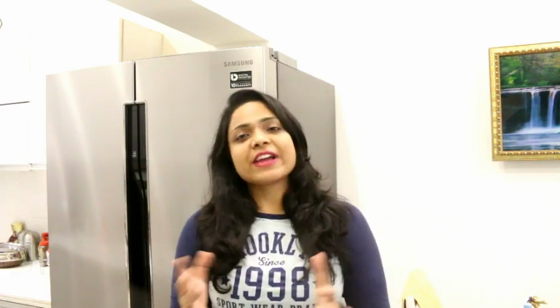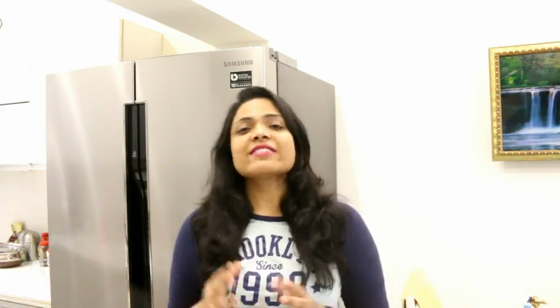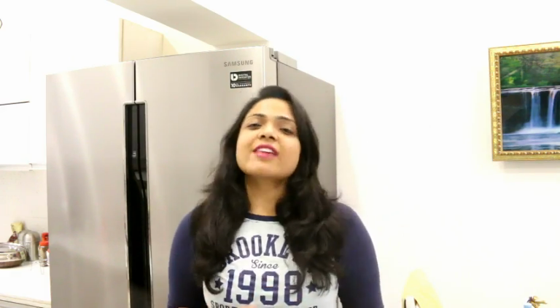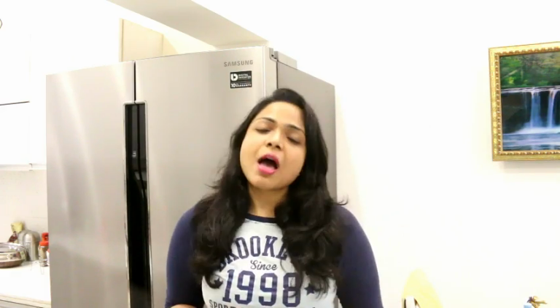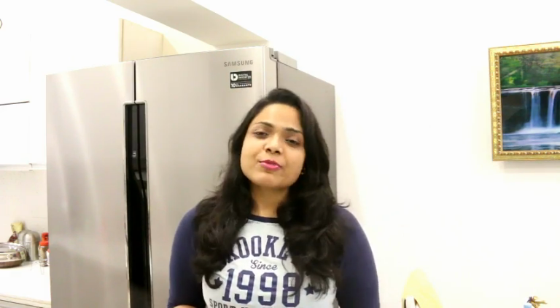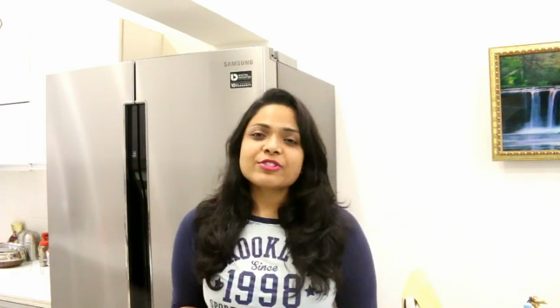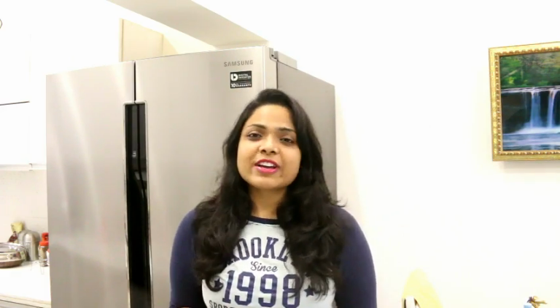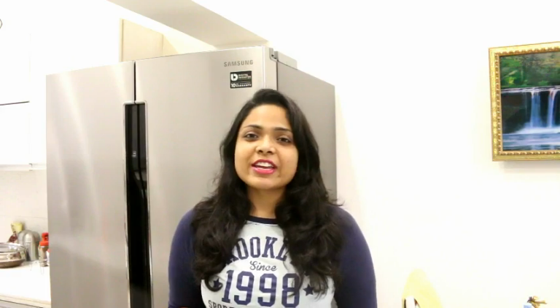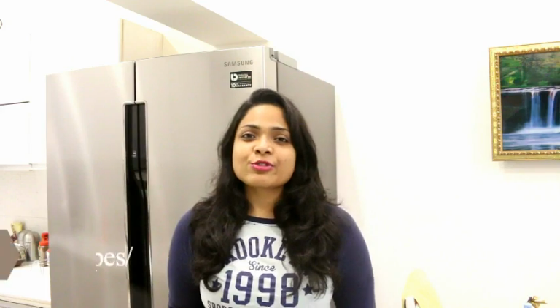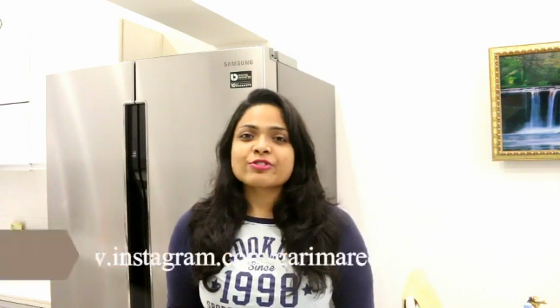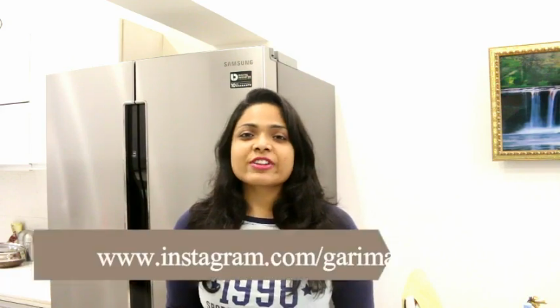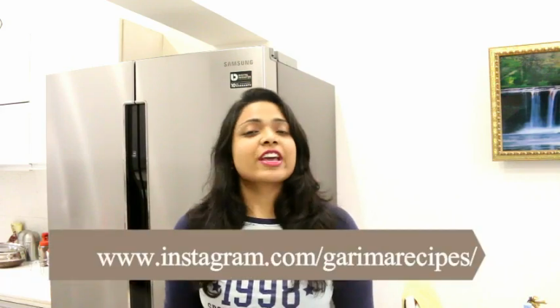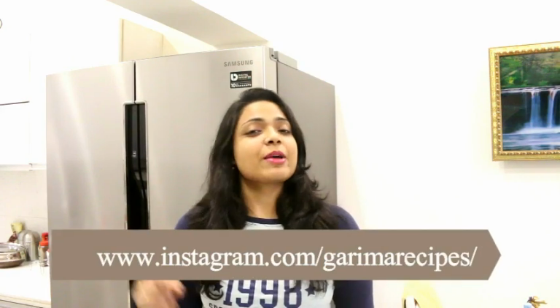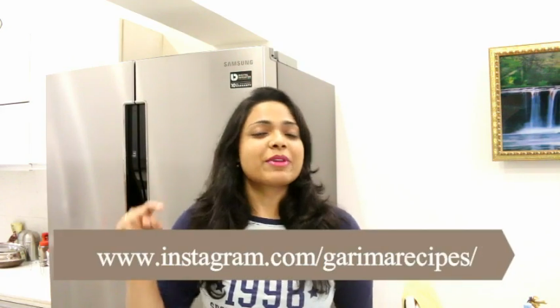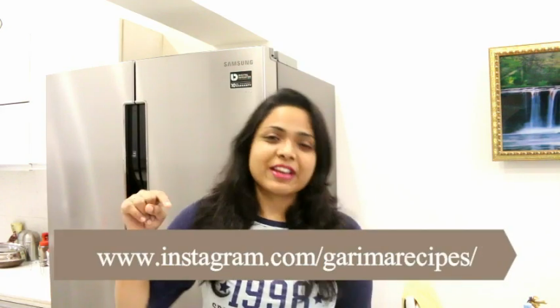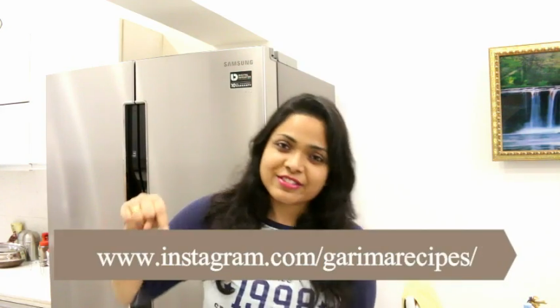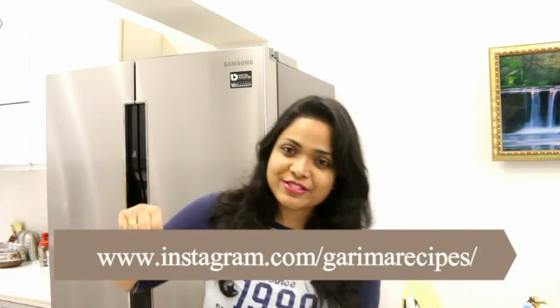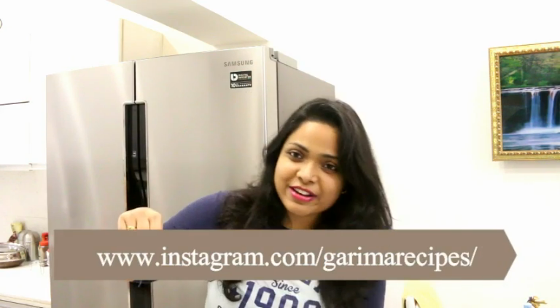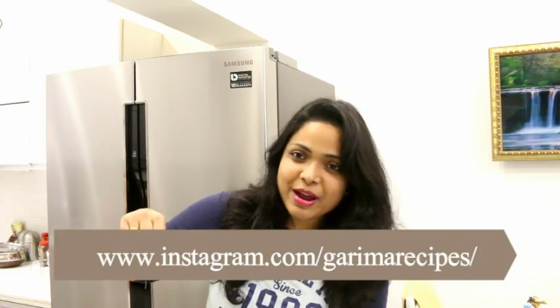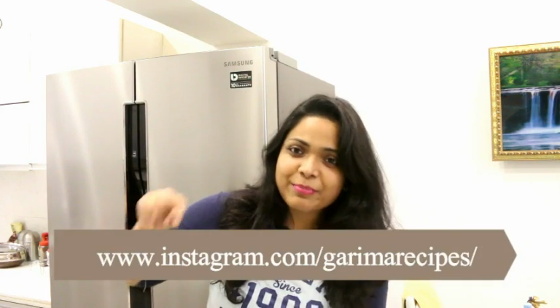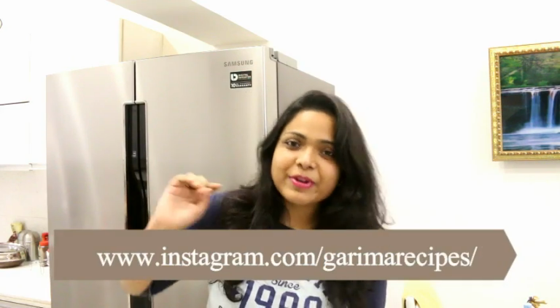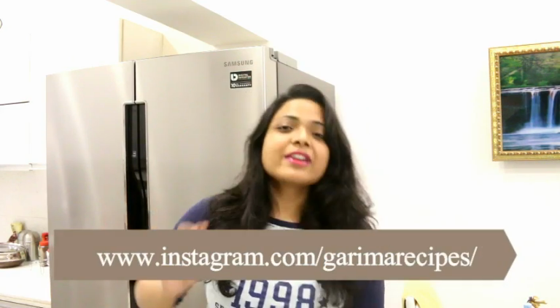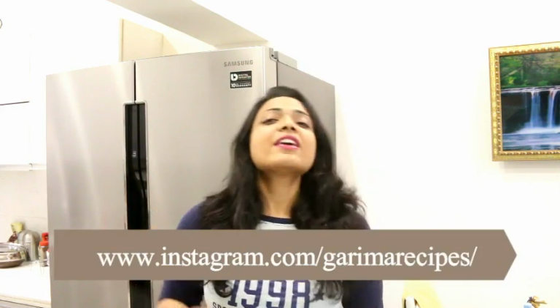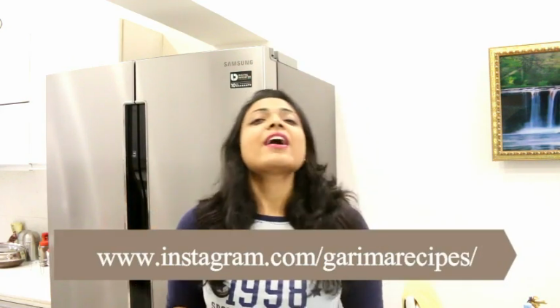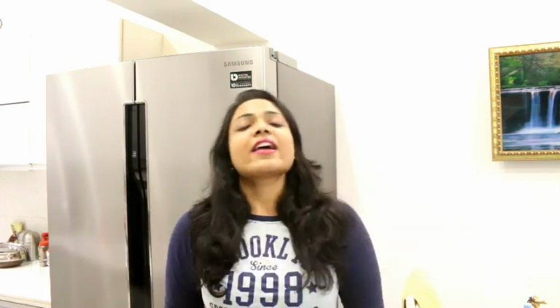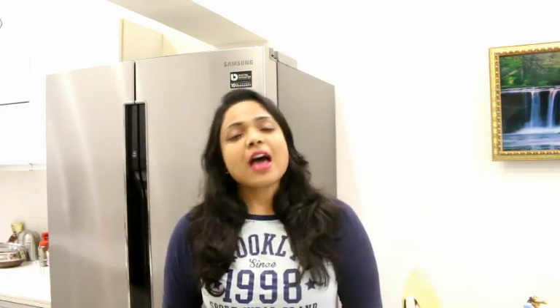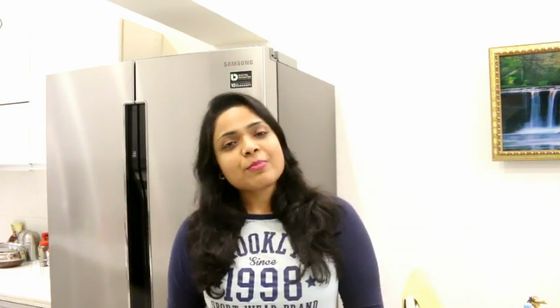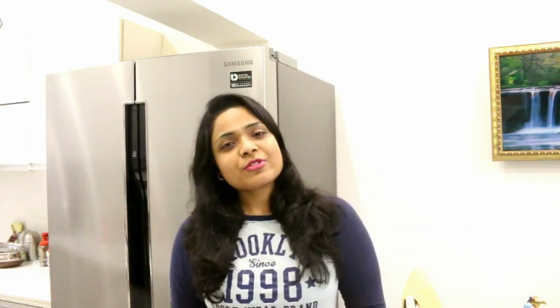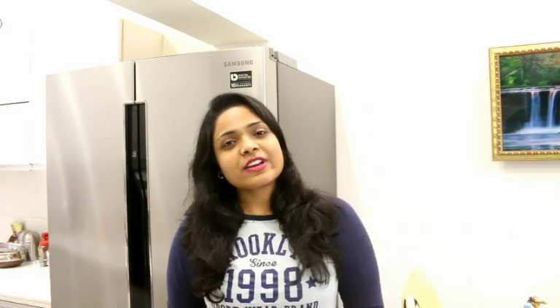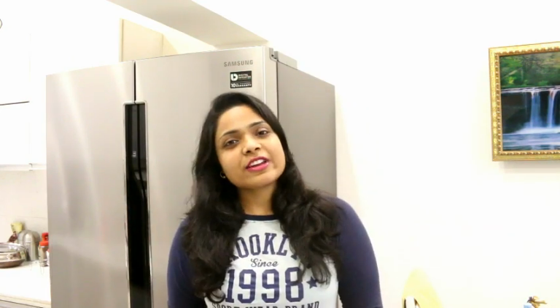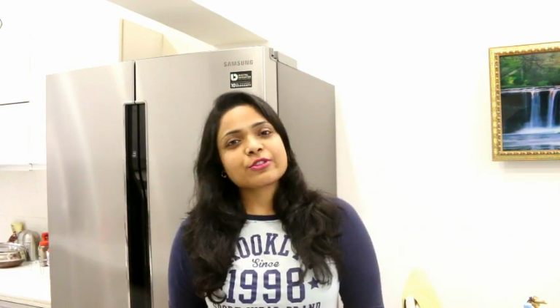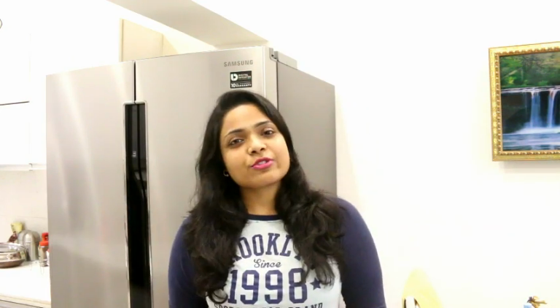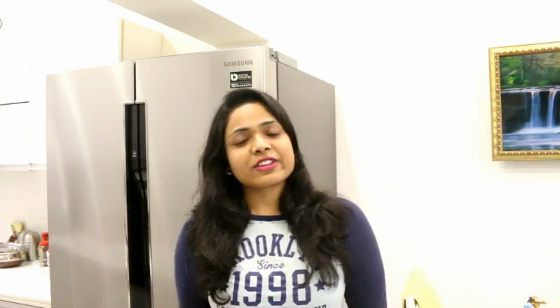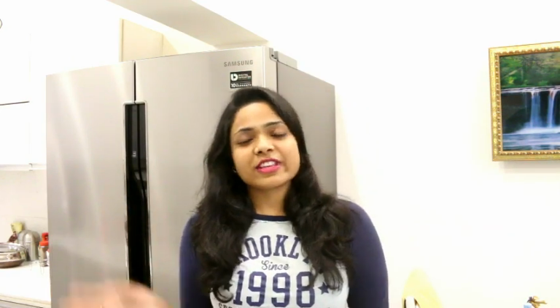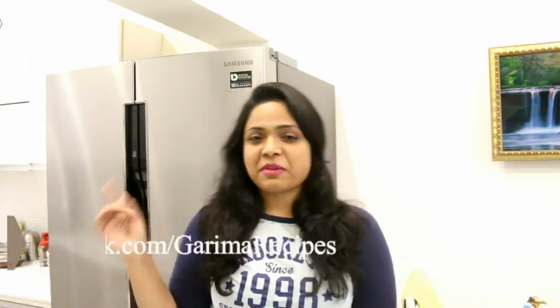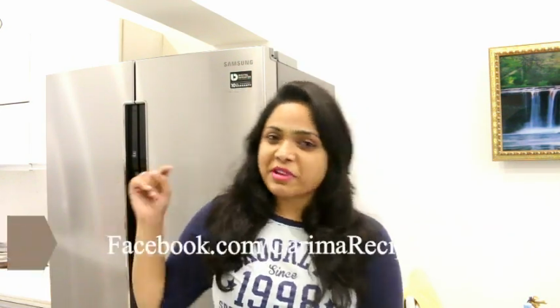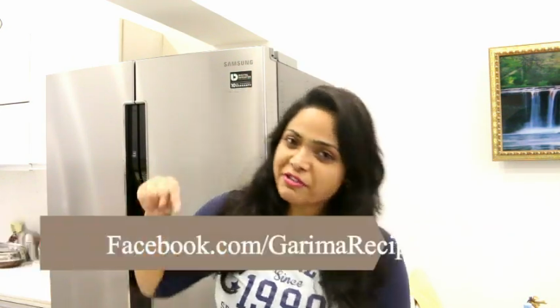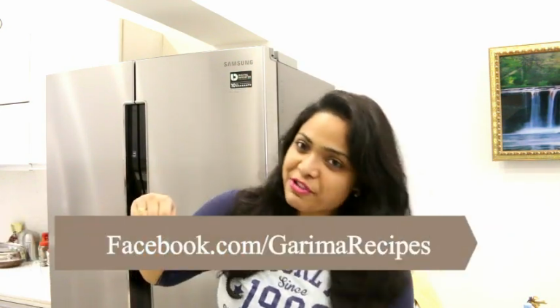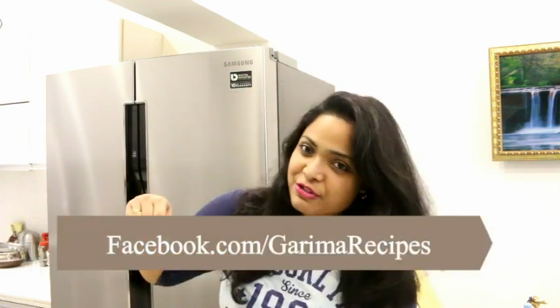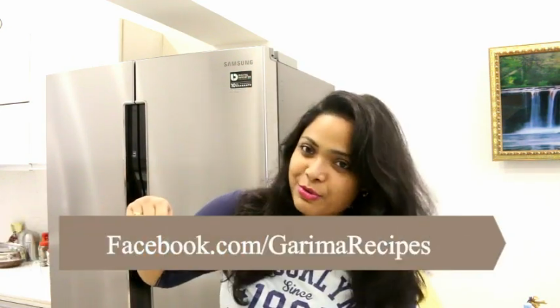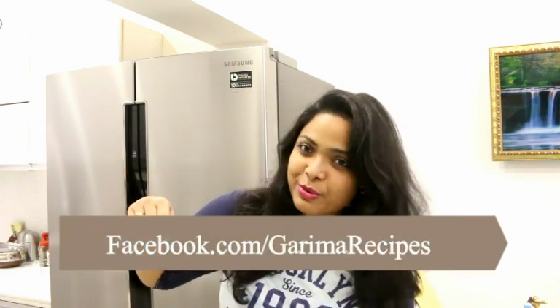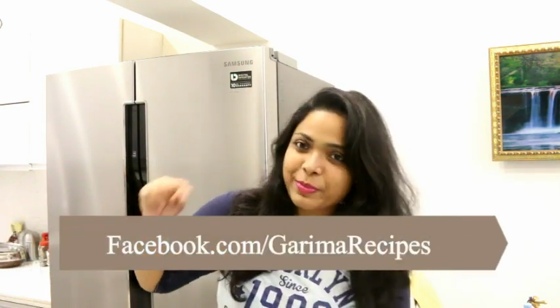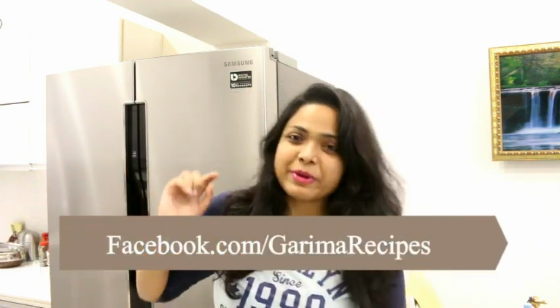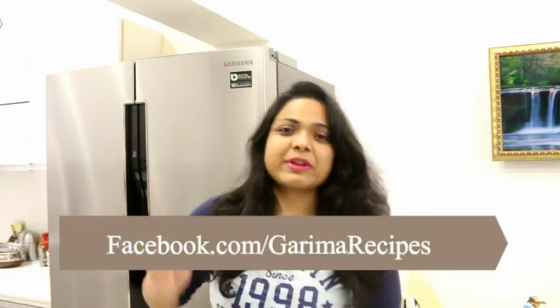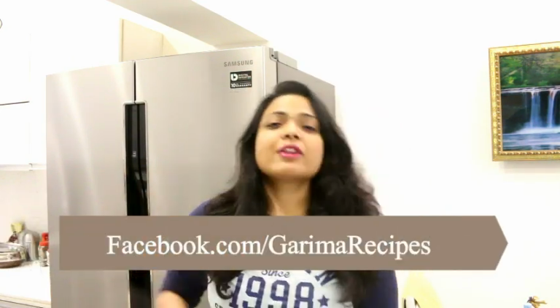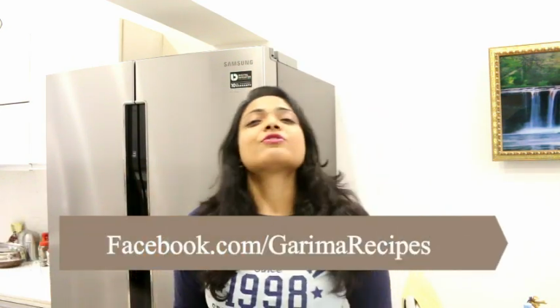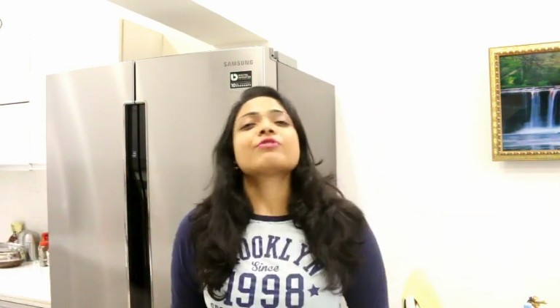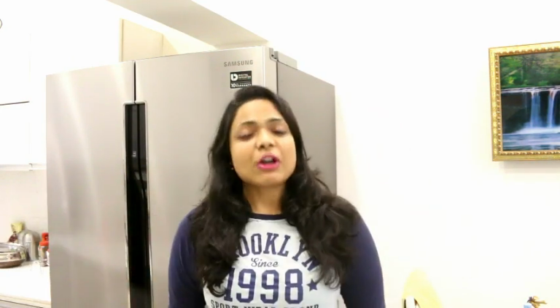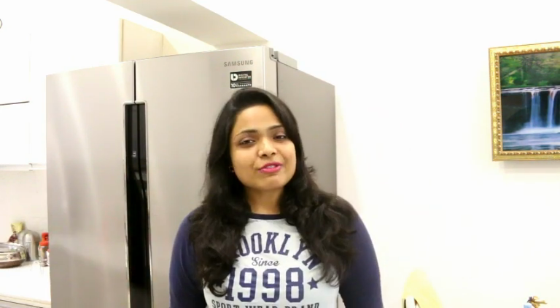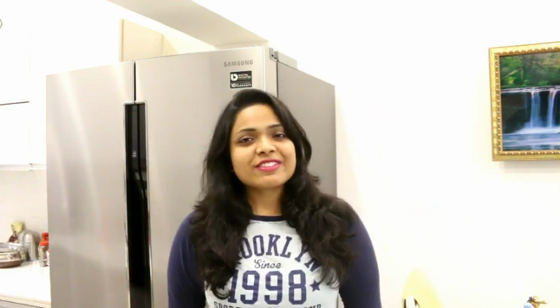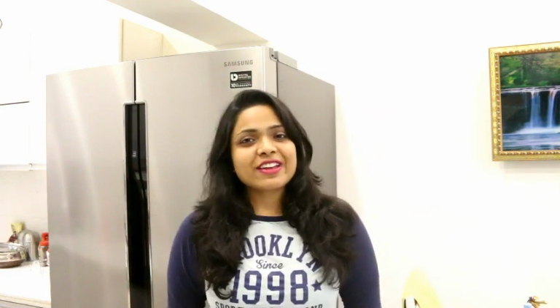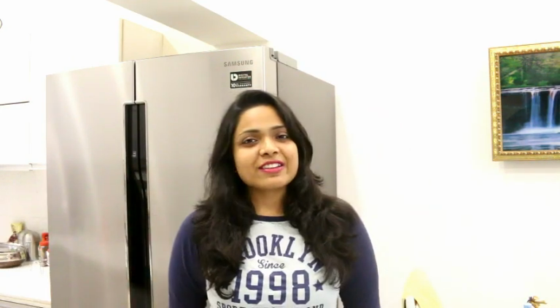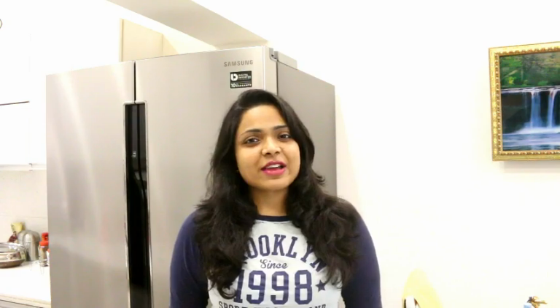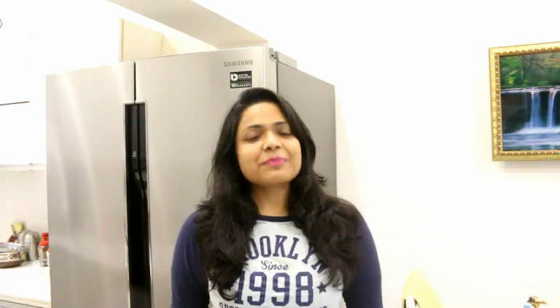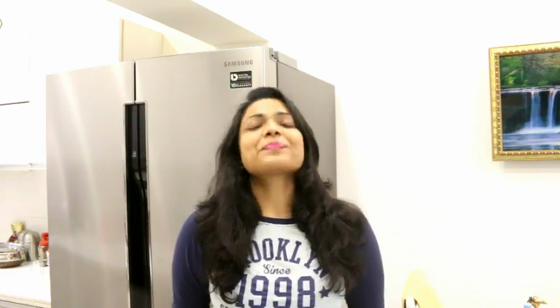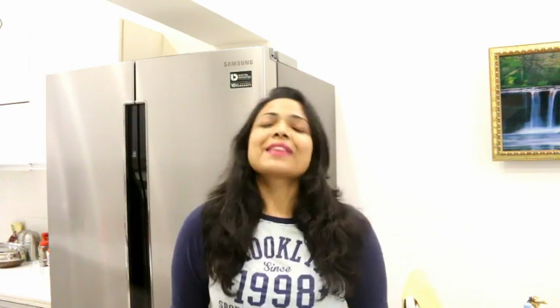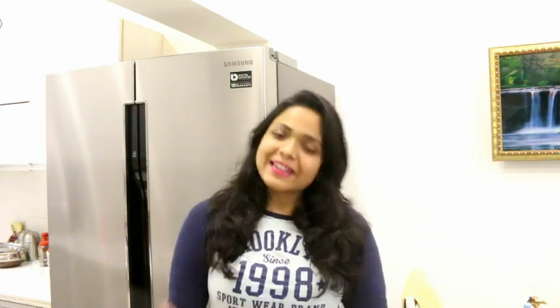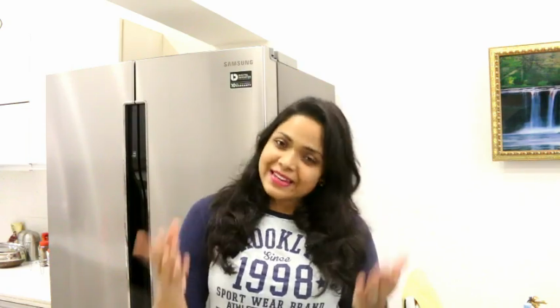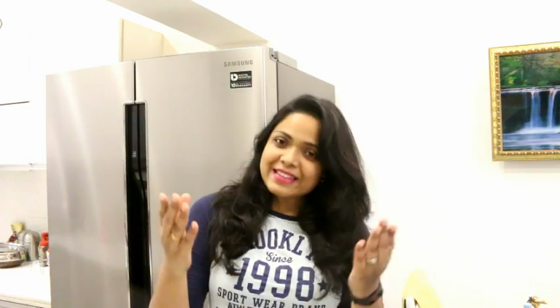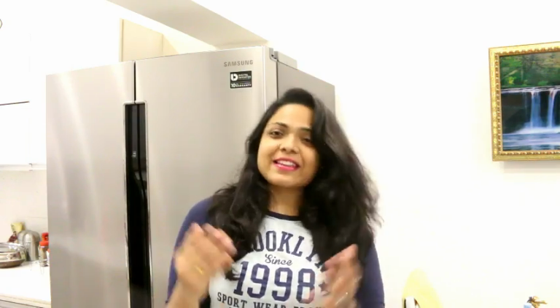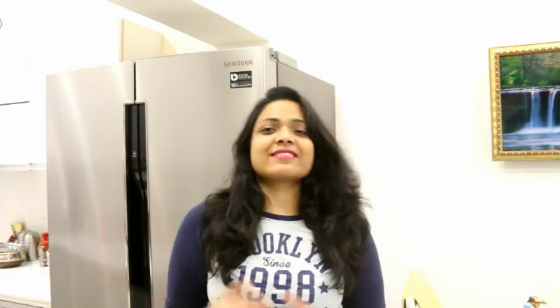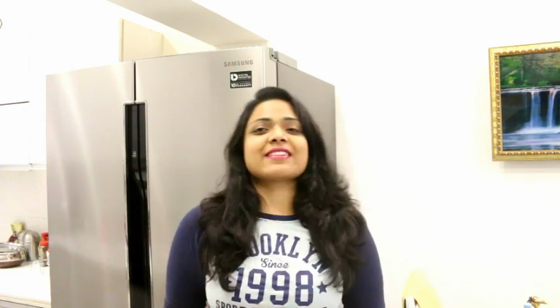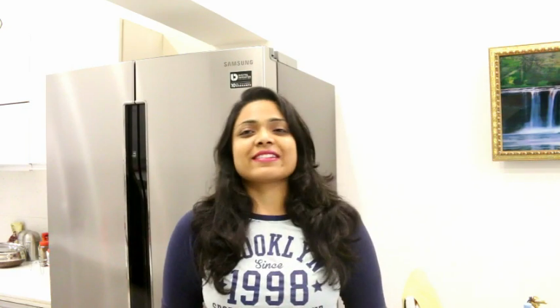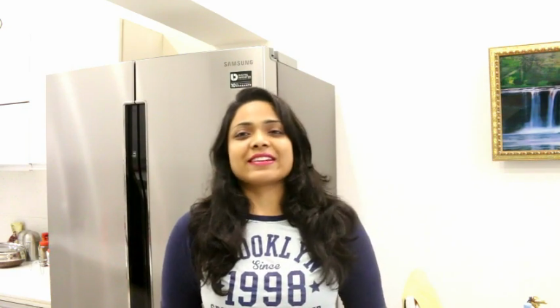Friends, you can connect with me on Instagram and on Facebook. So without wasting any time, let's get started.